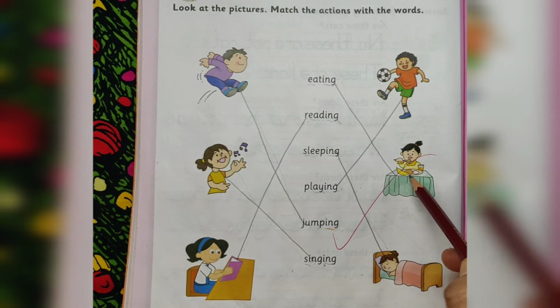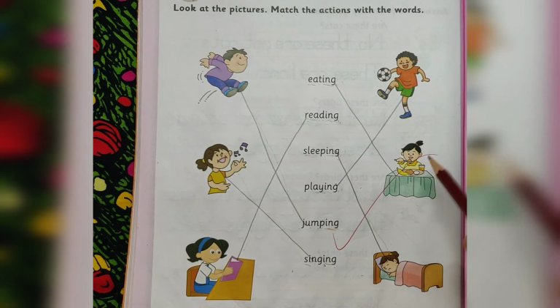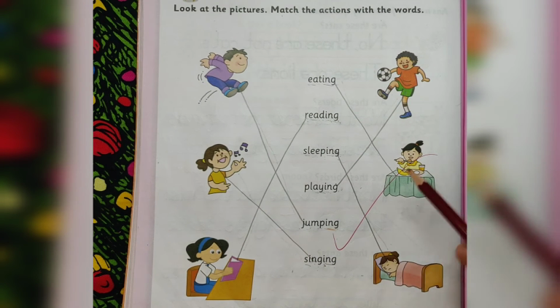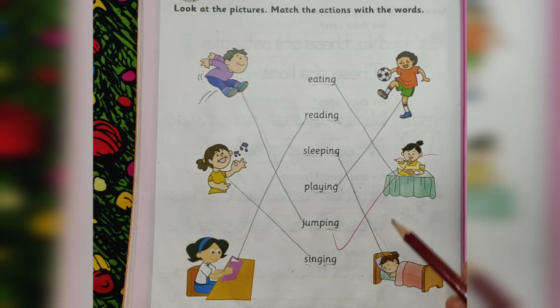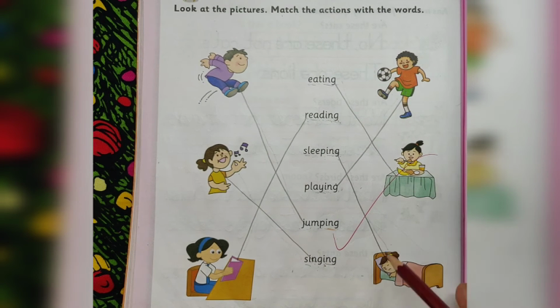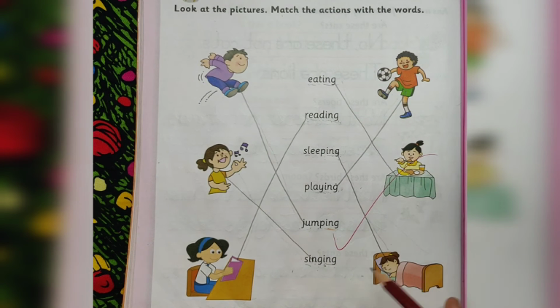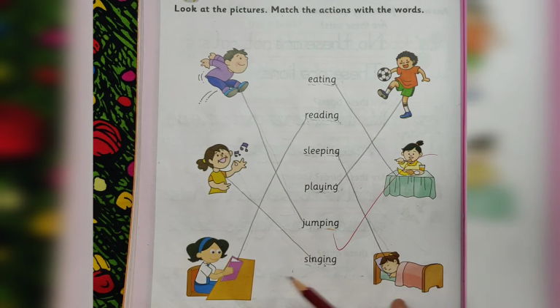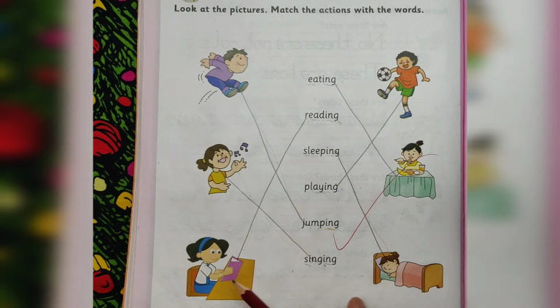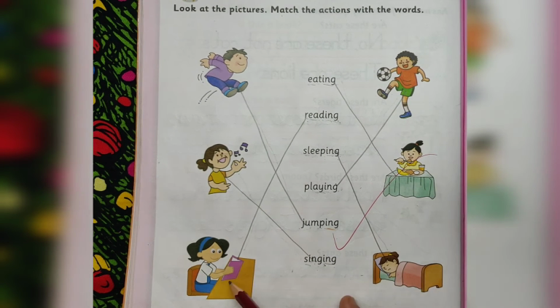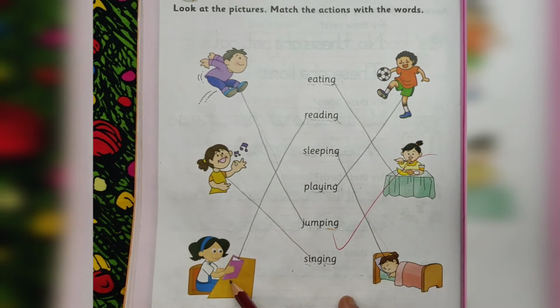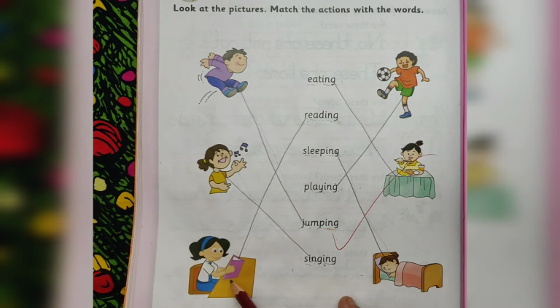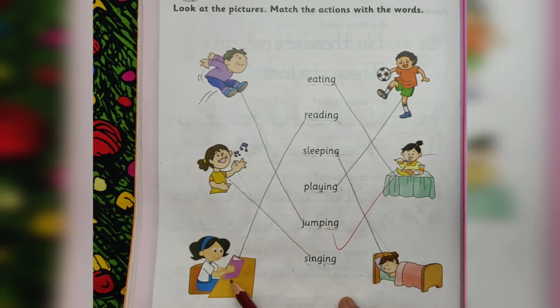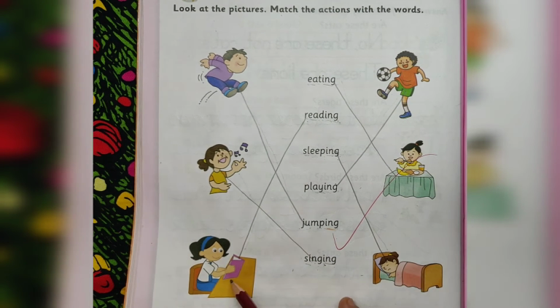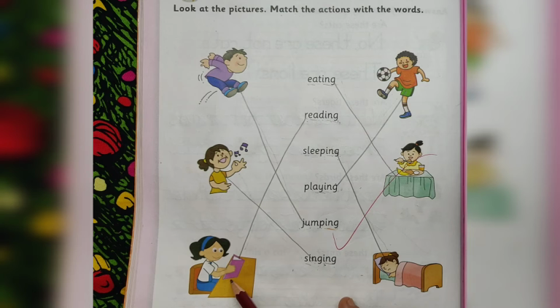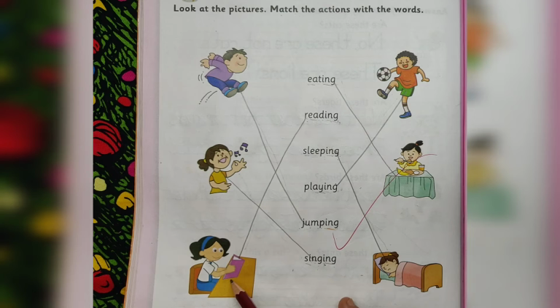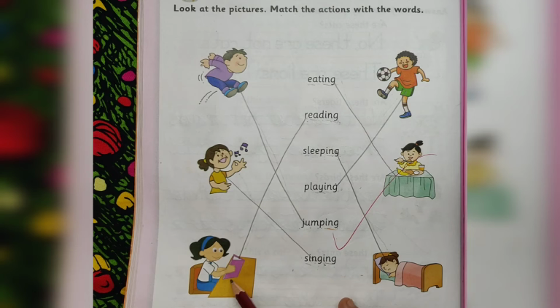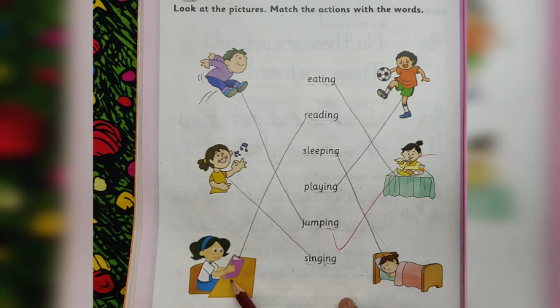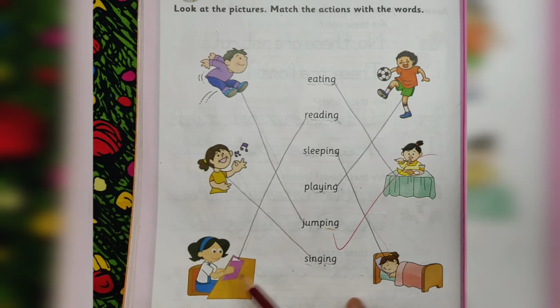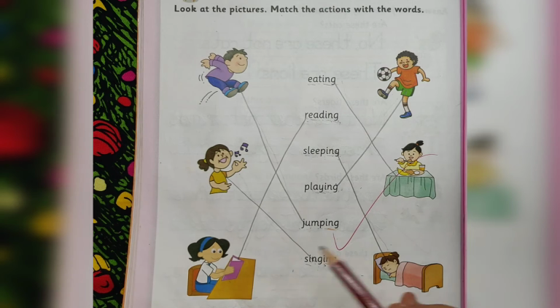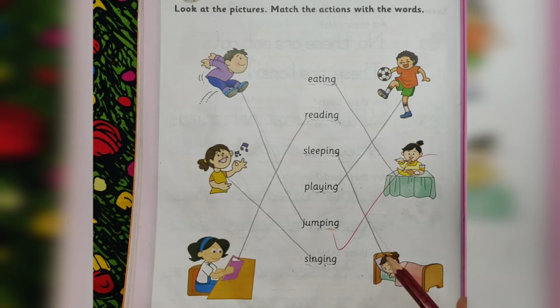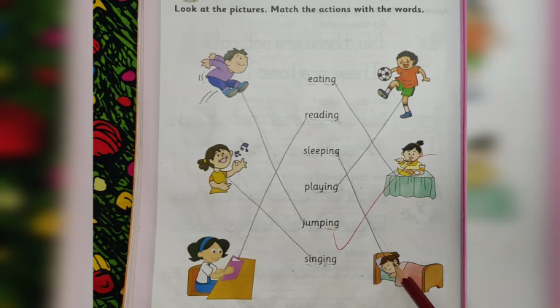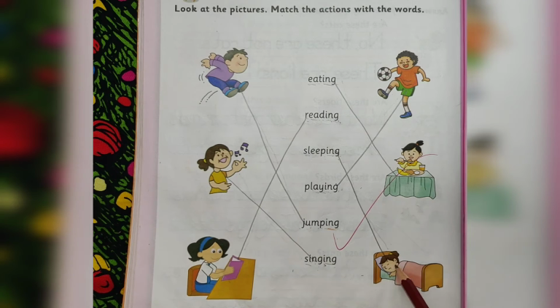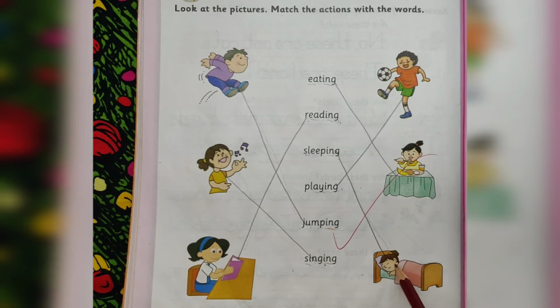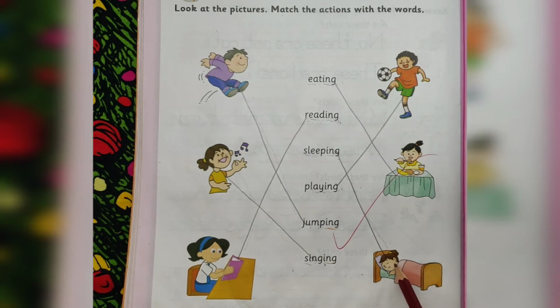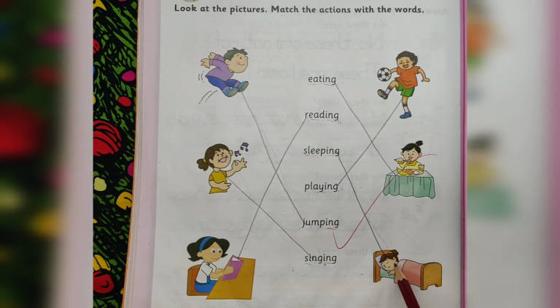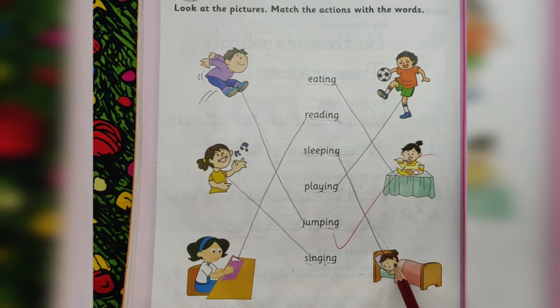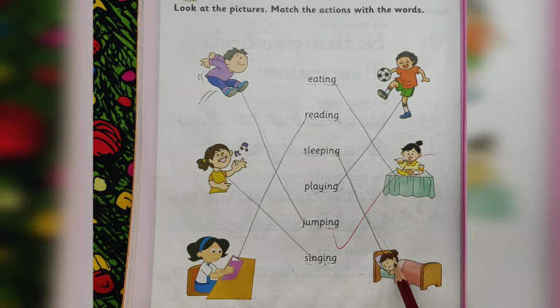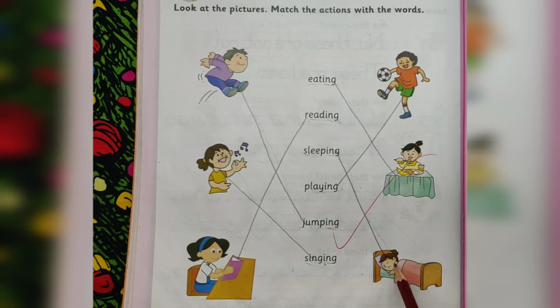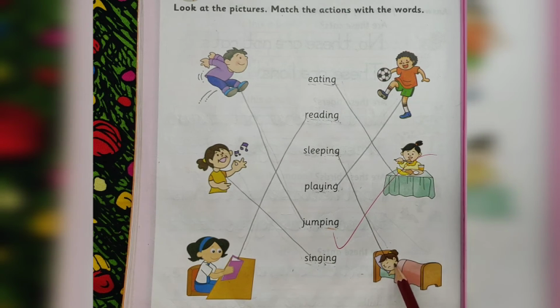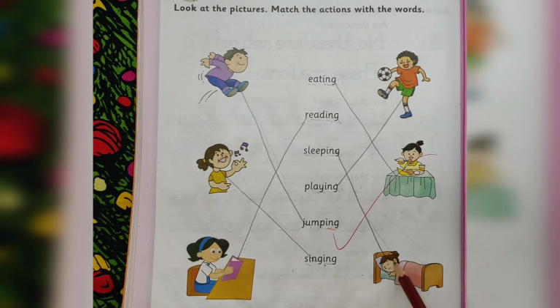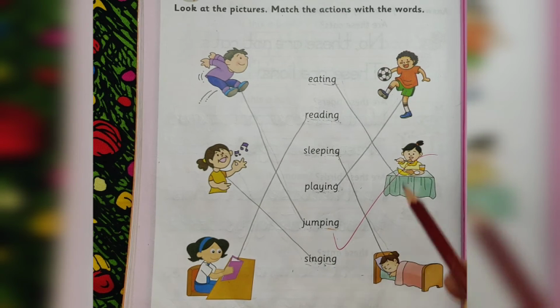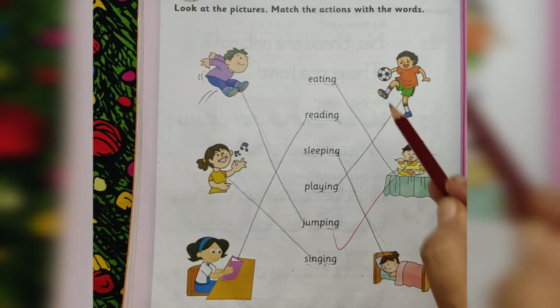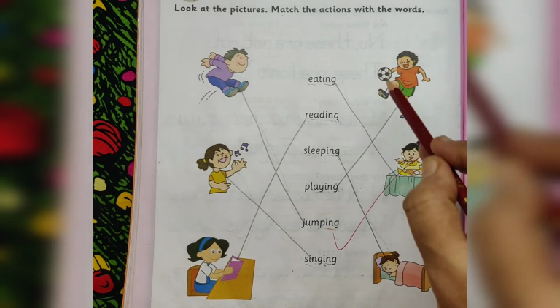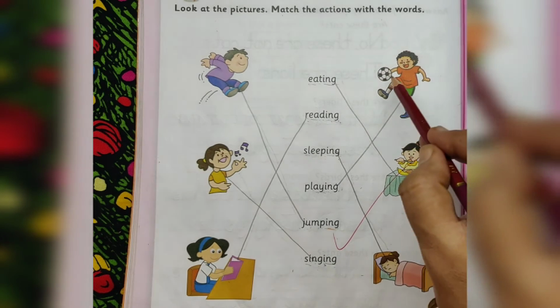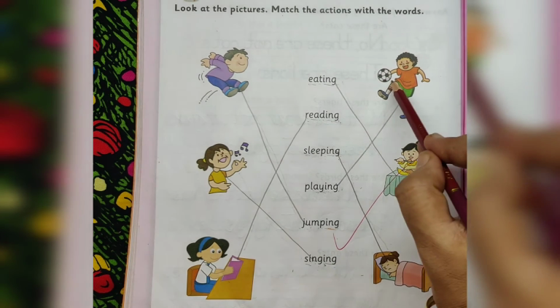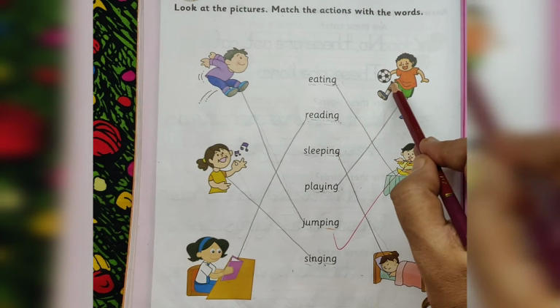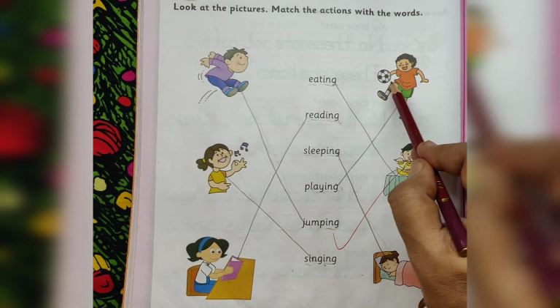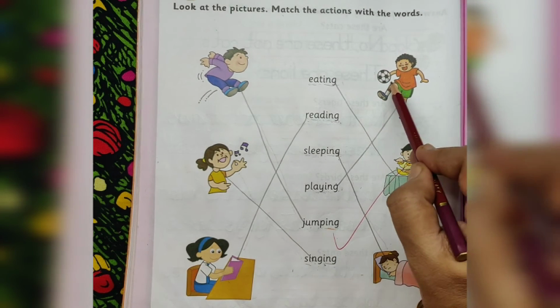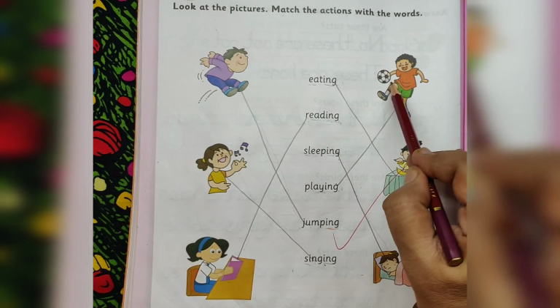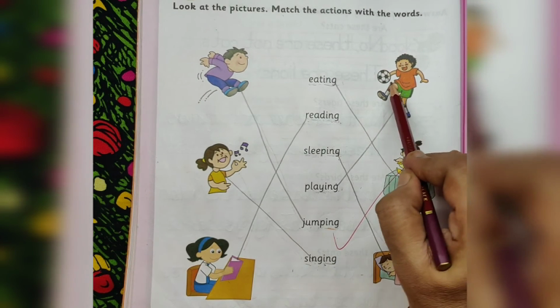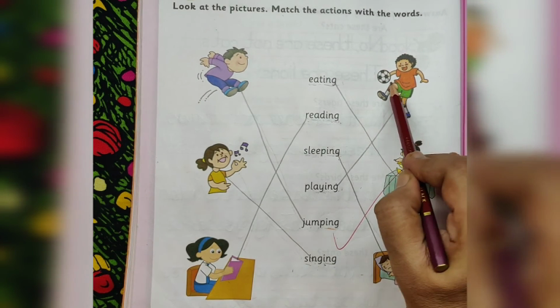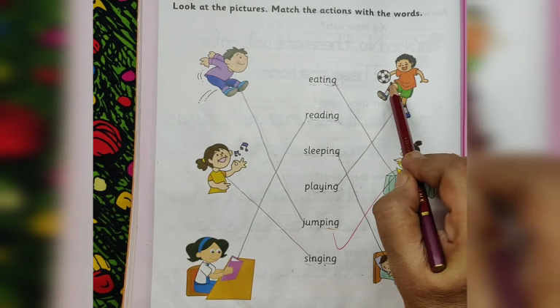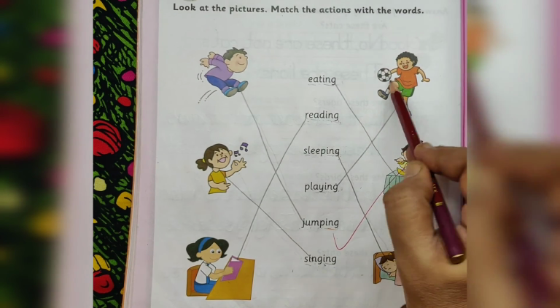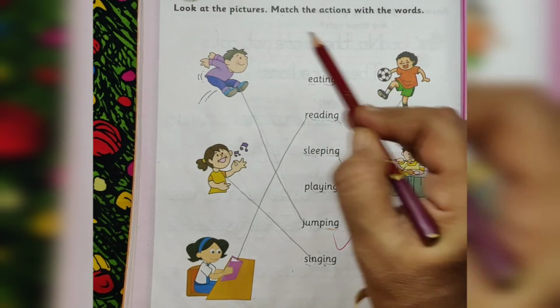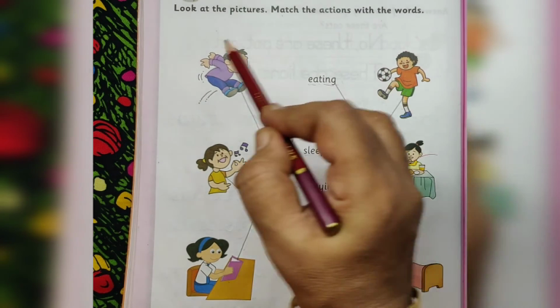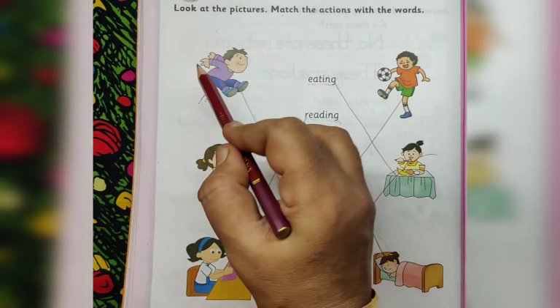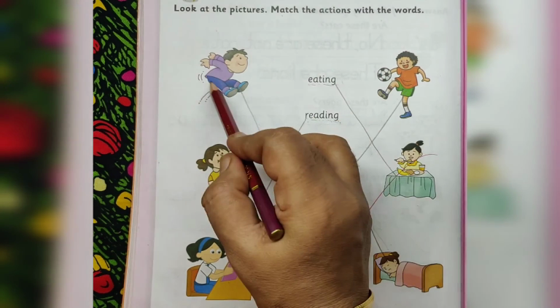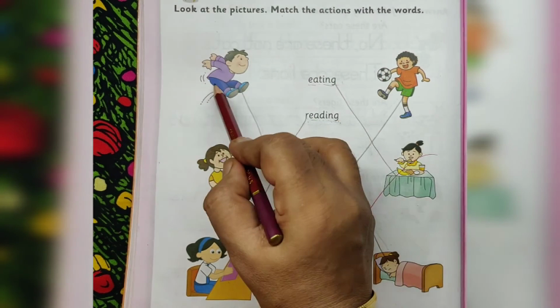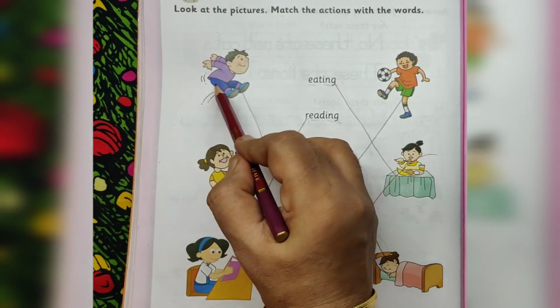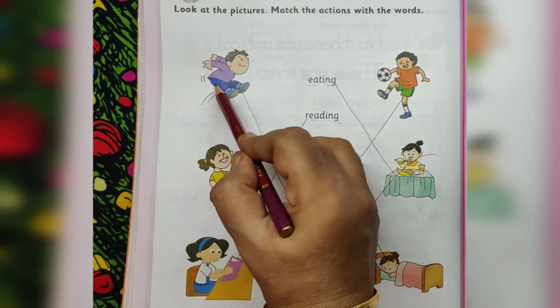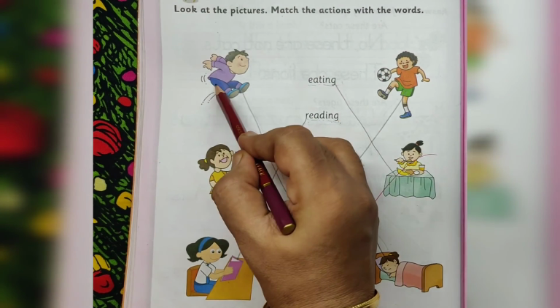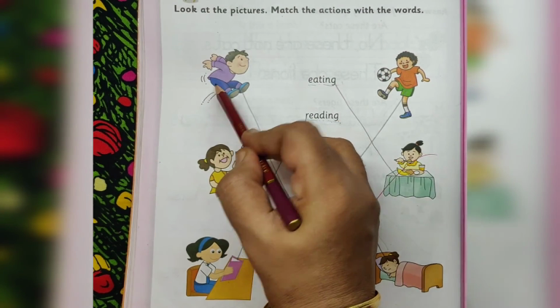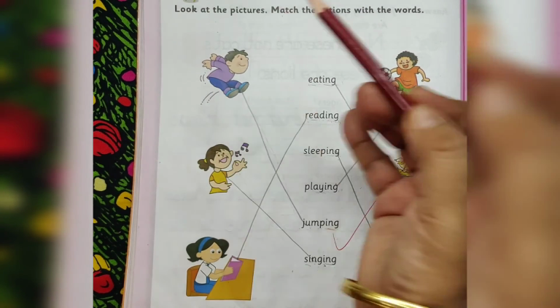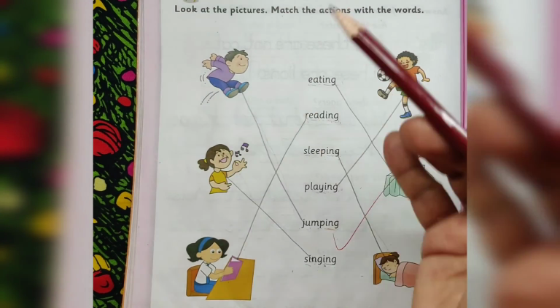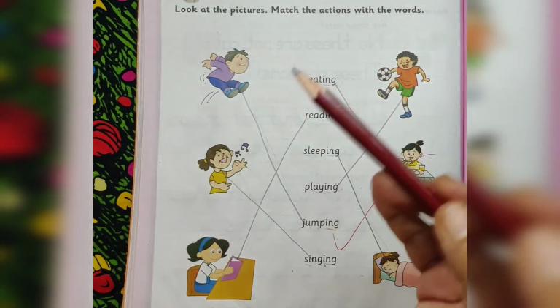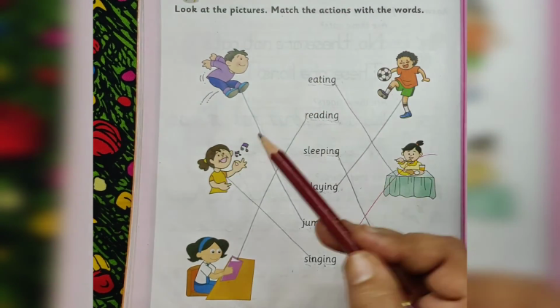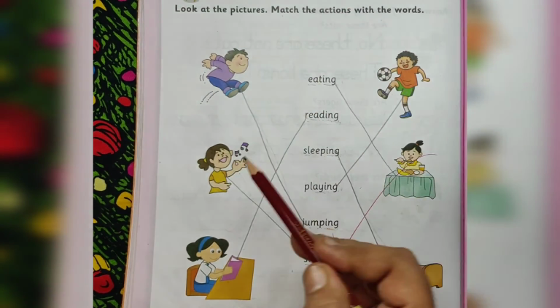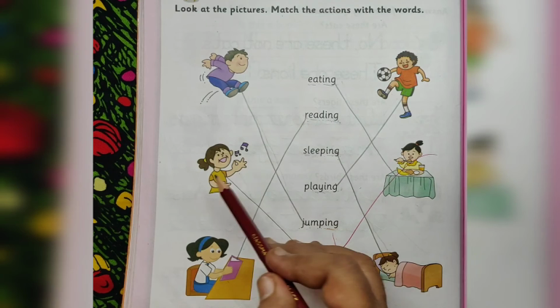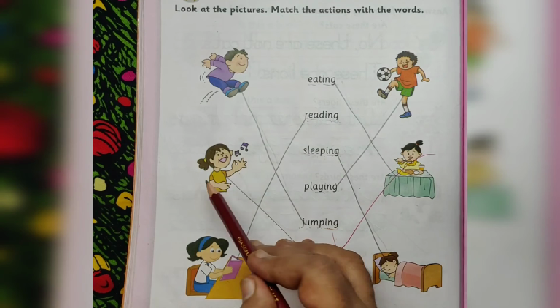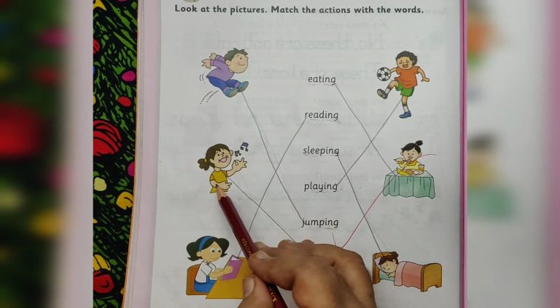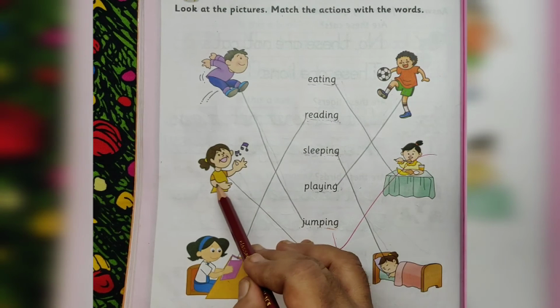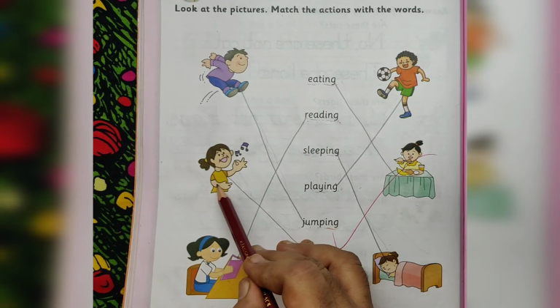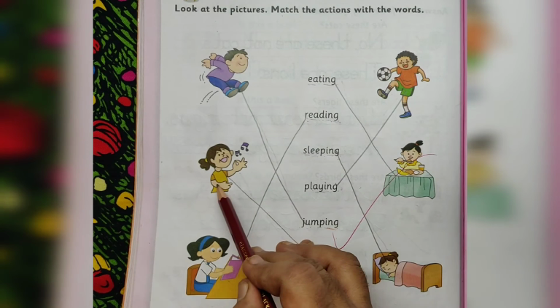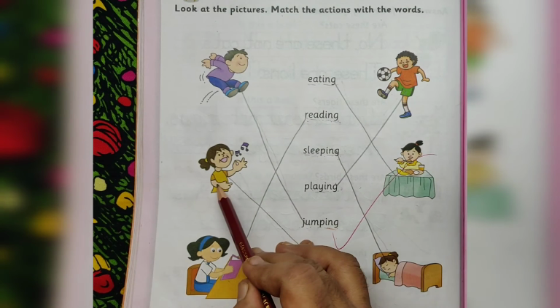Eating. Reading. Sleeping. Playing. Jumping. Singing.